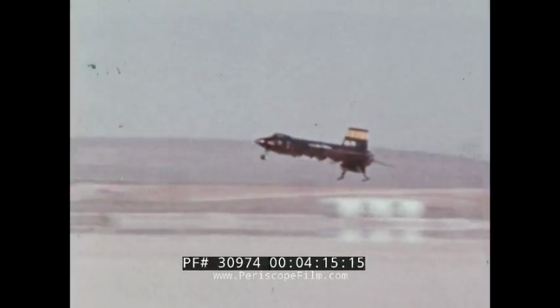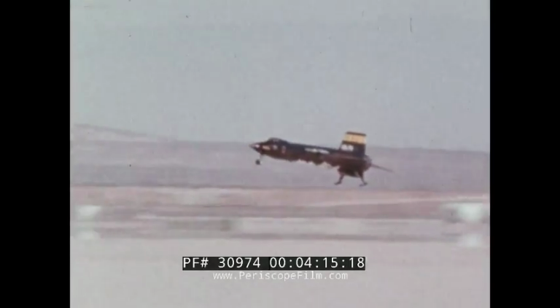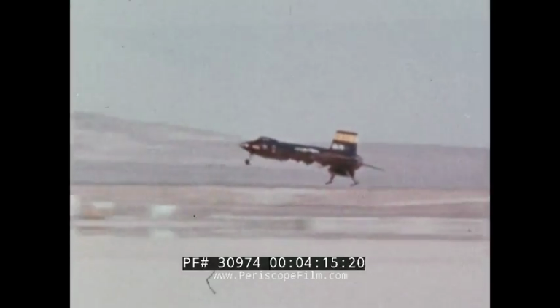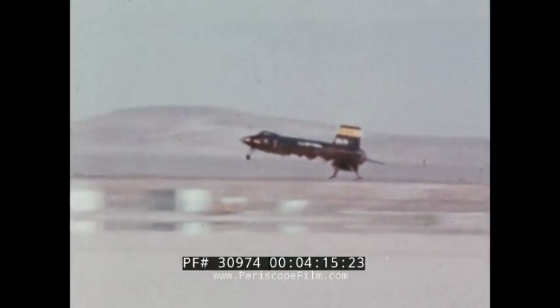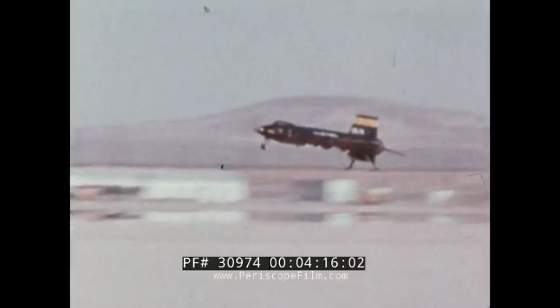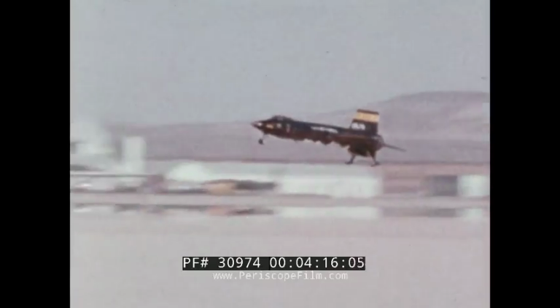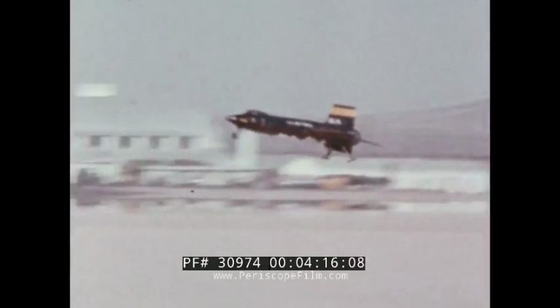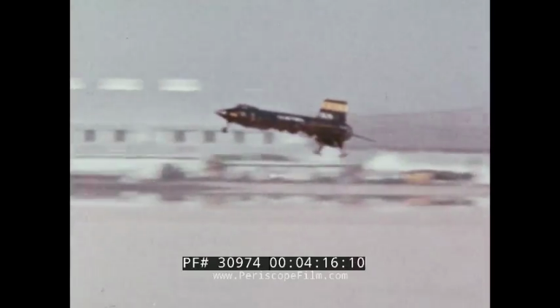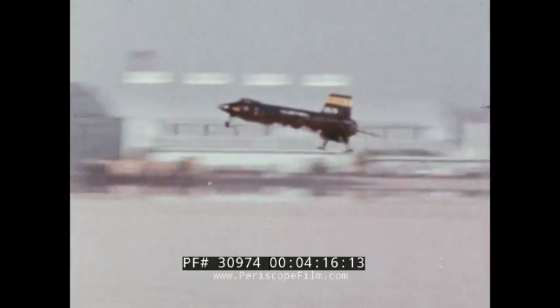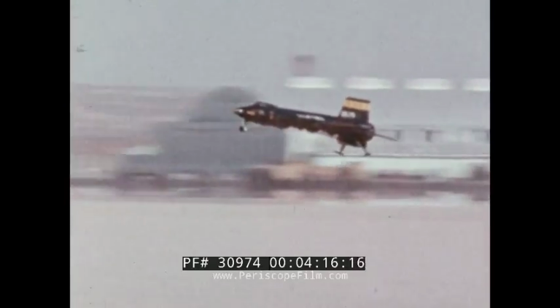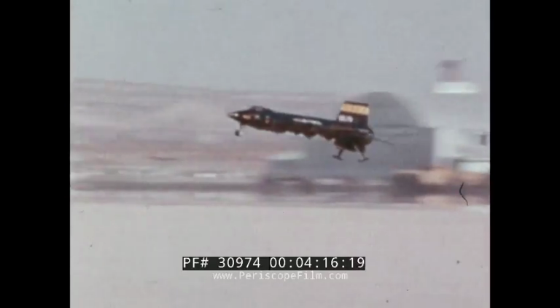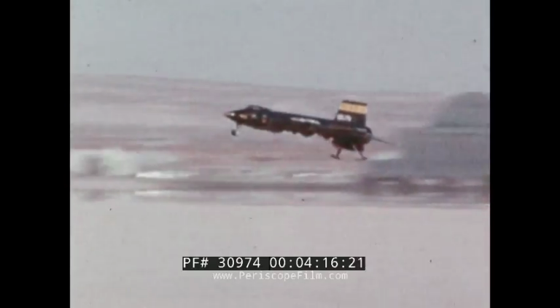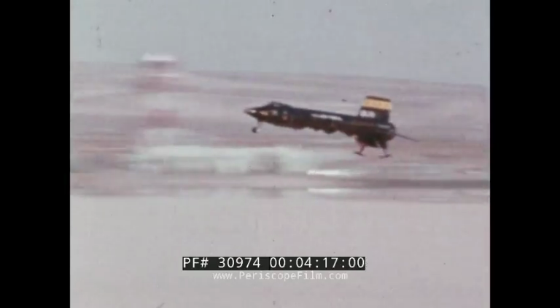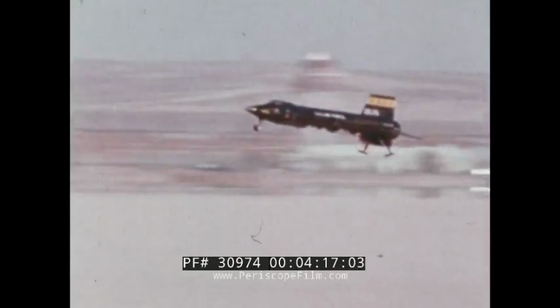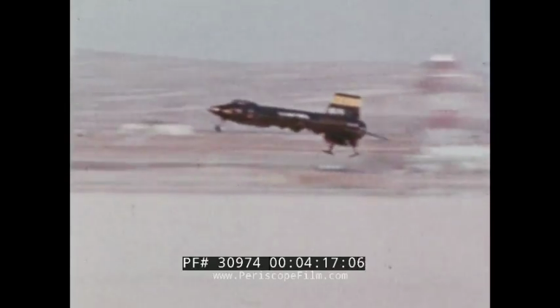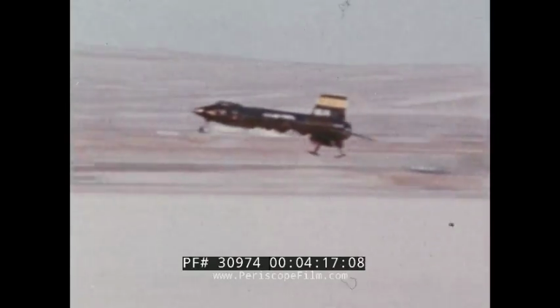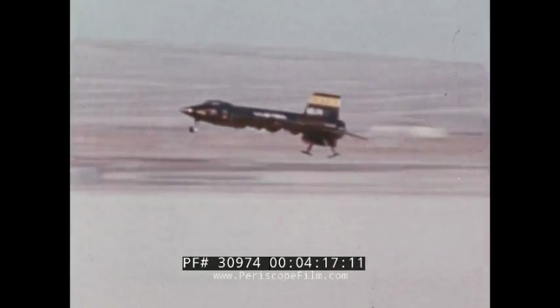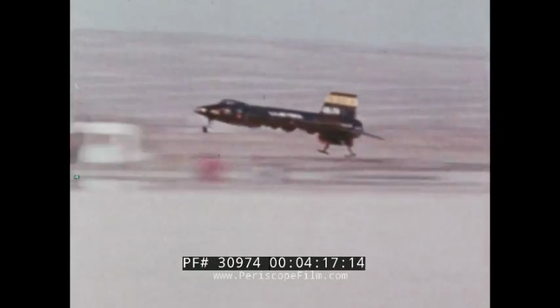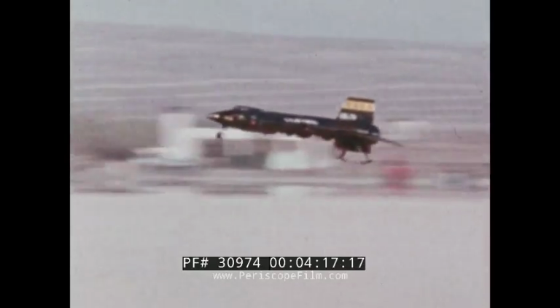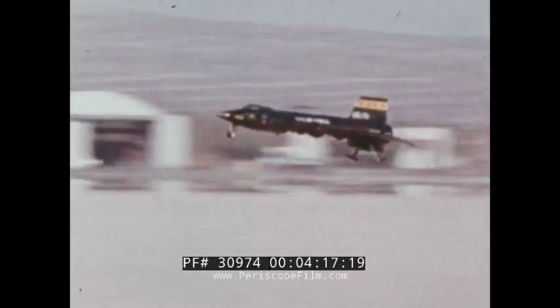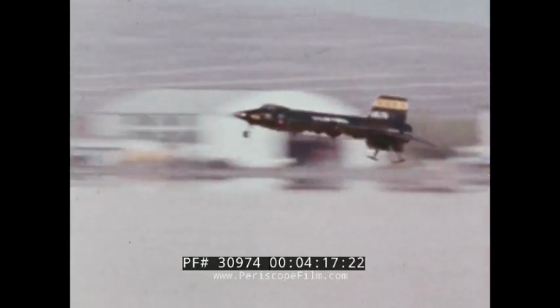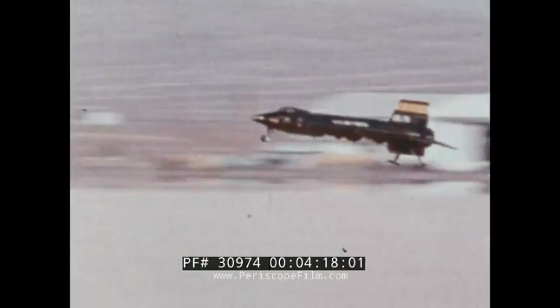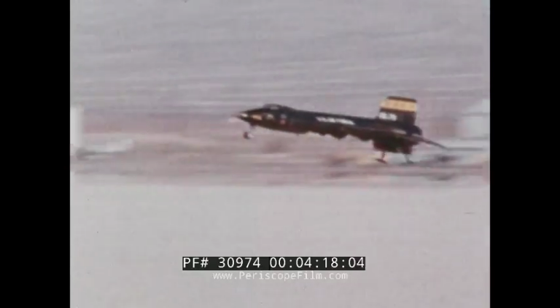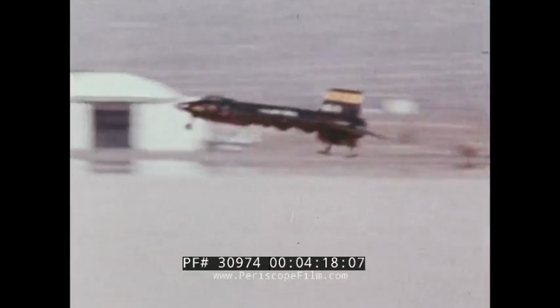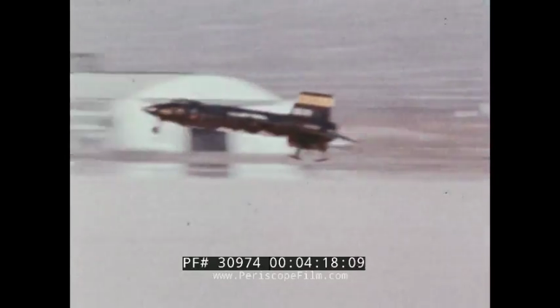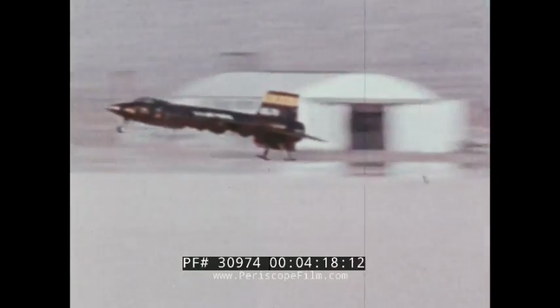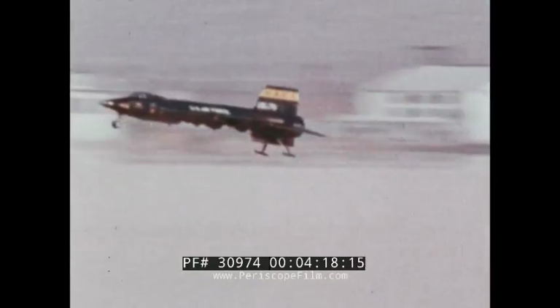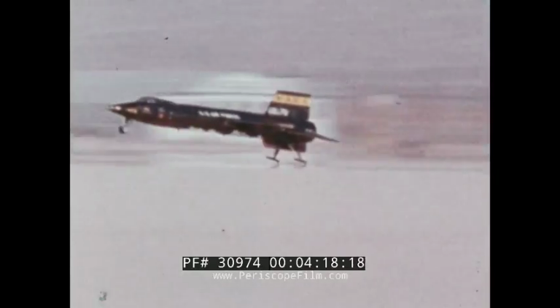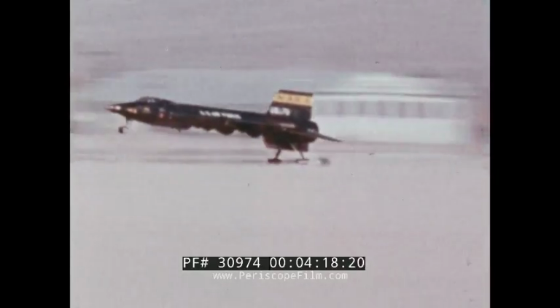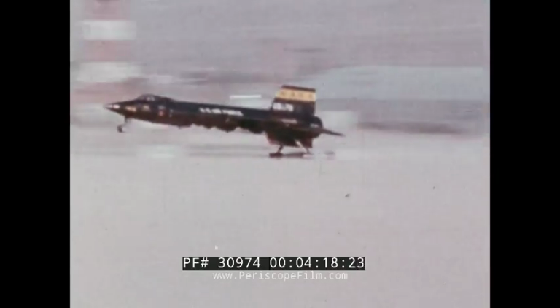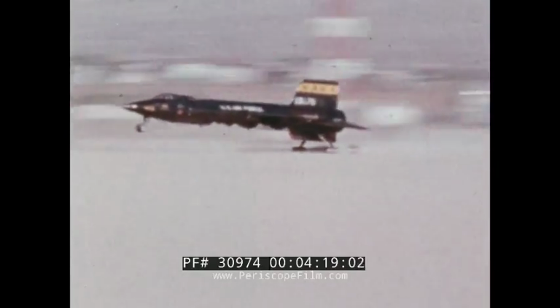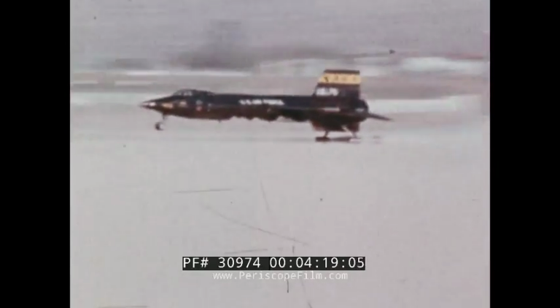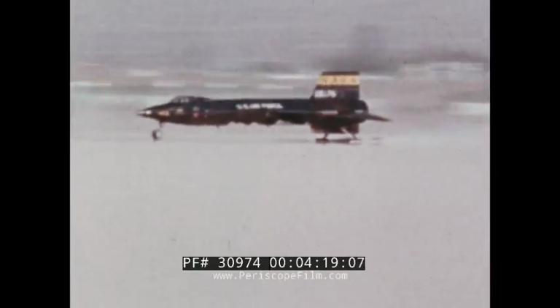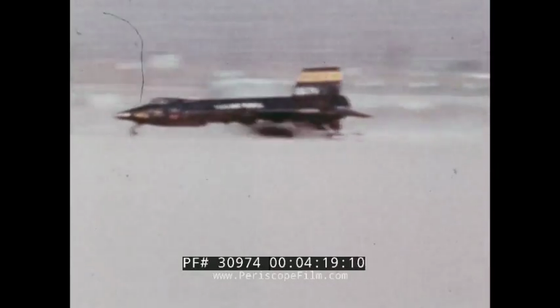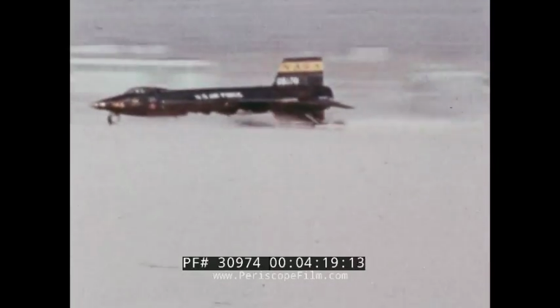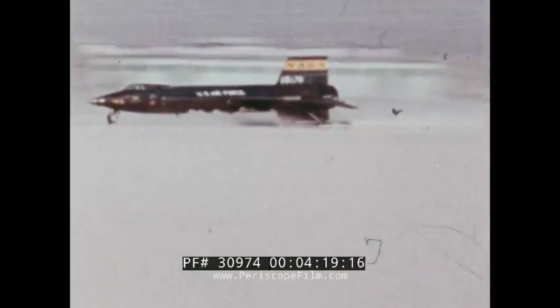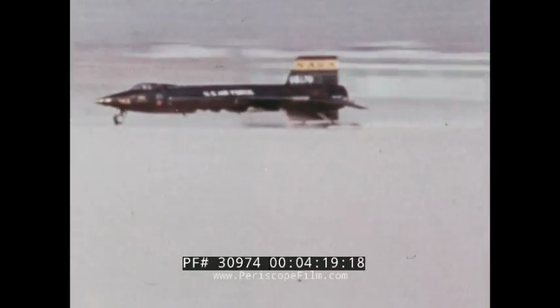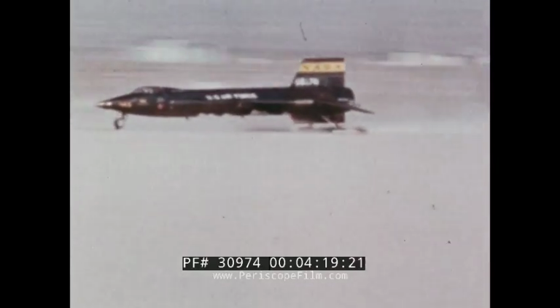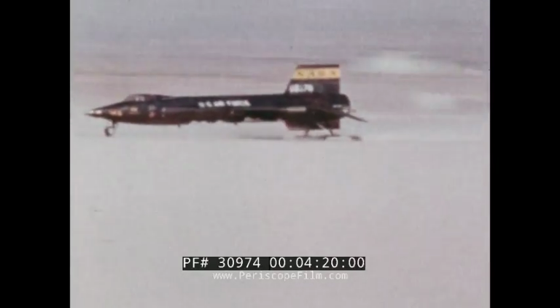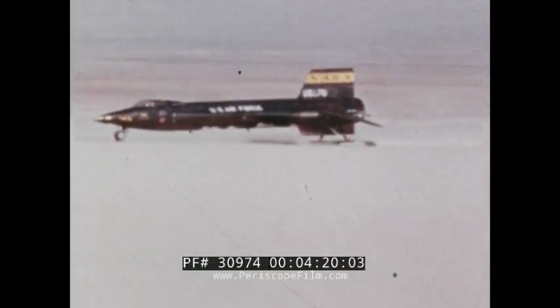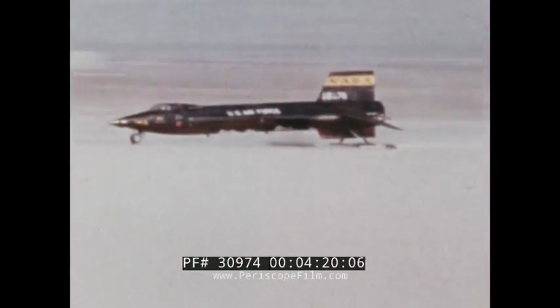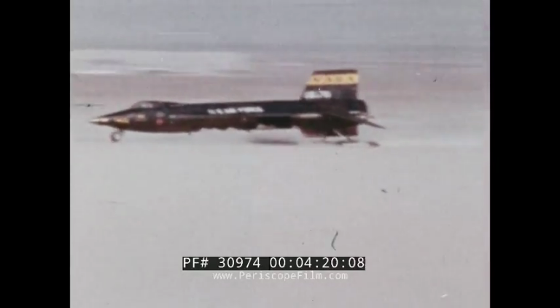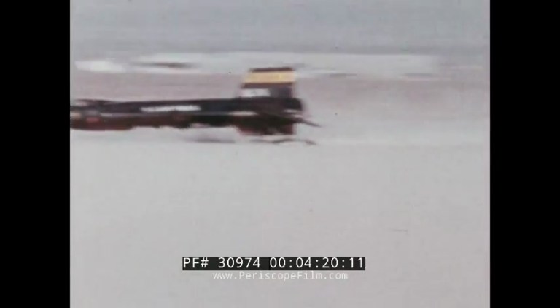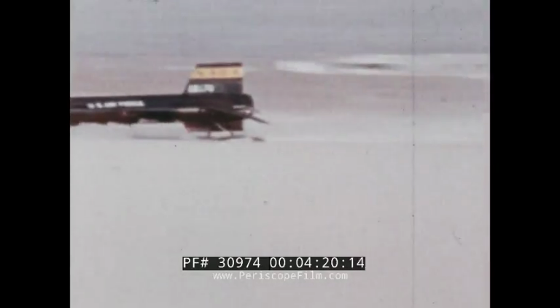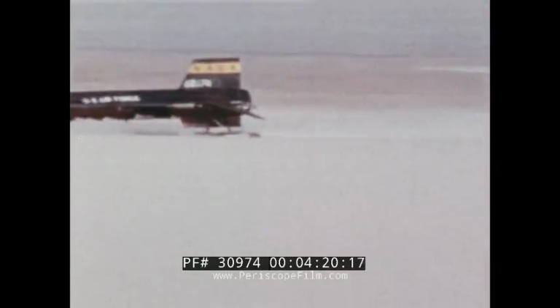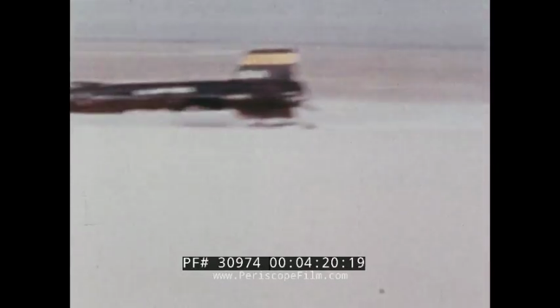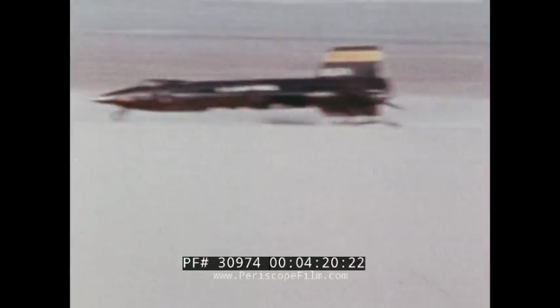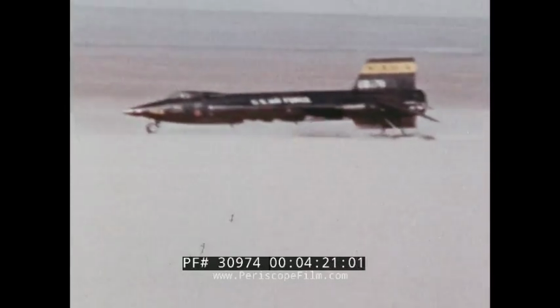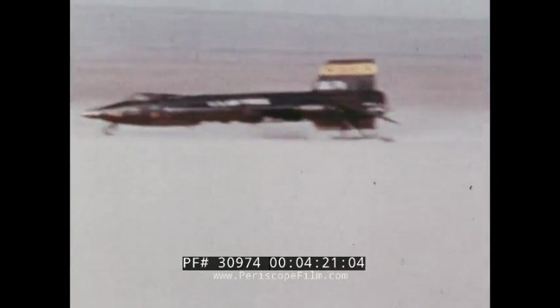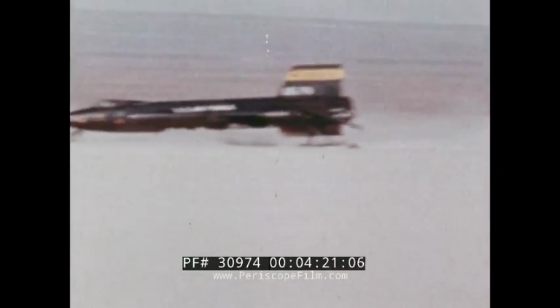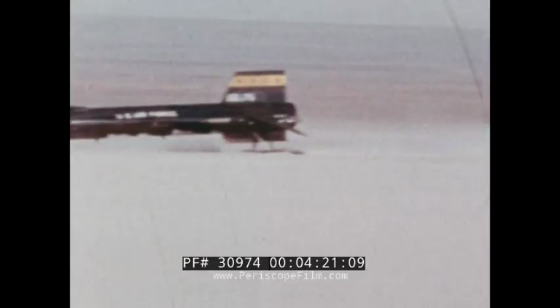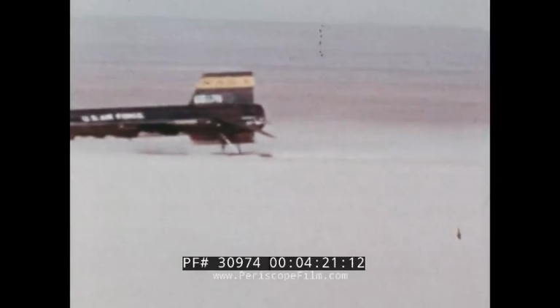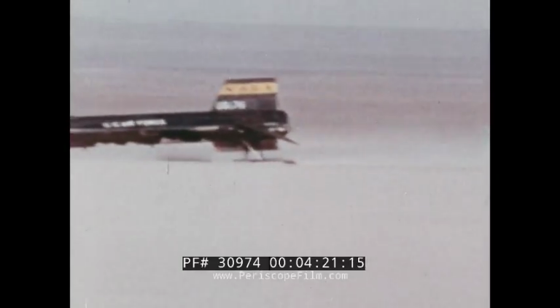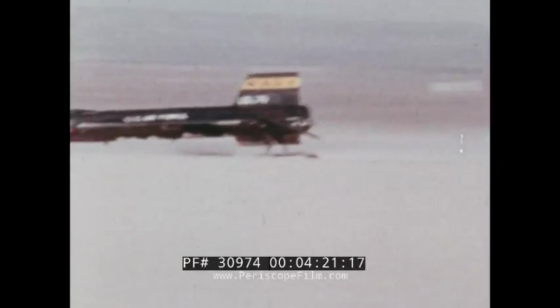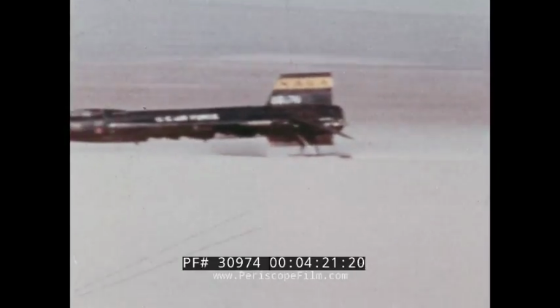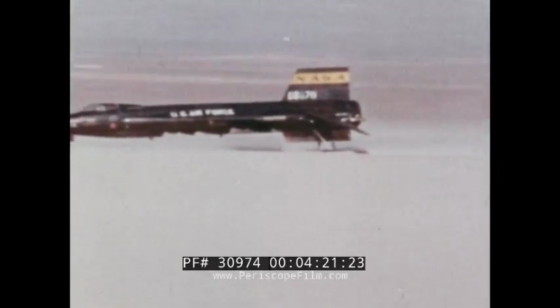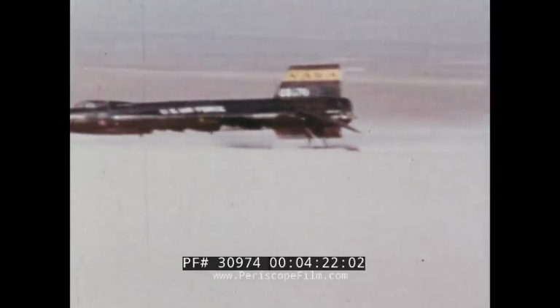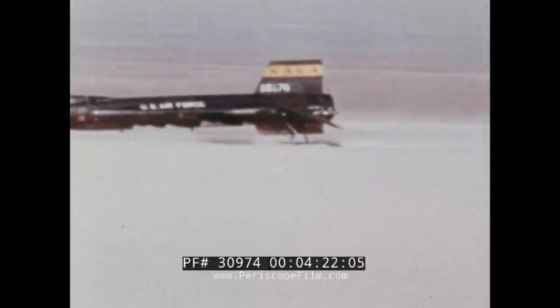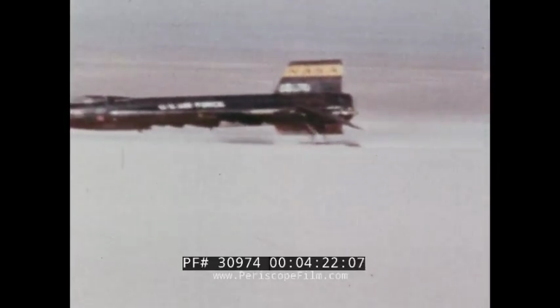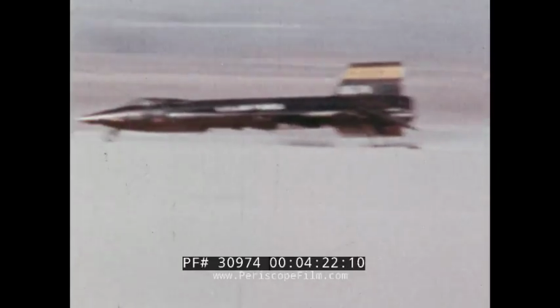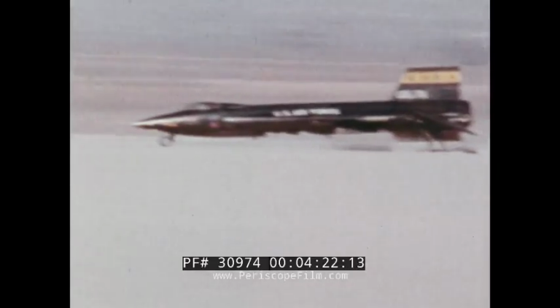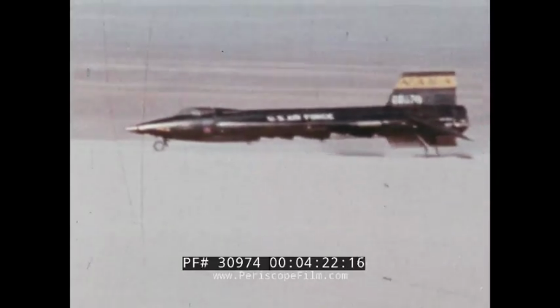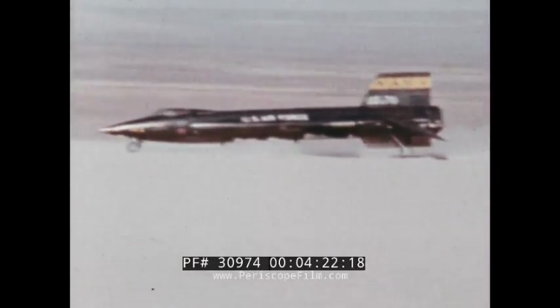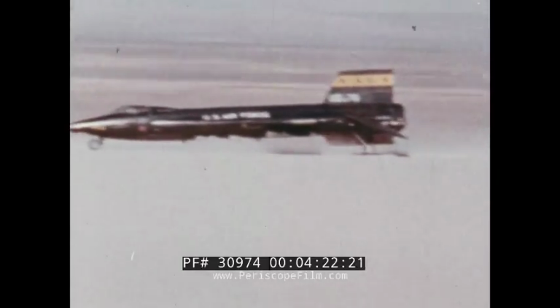The X-15: forerunner of today's spacecraft and tomorrow's airplanes.